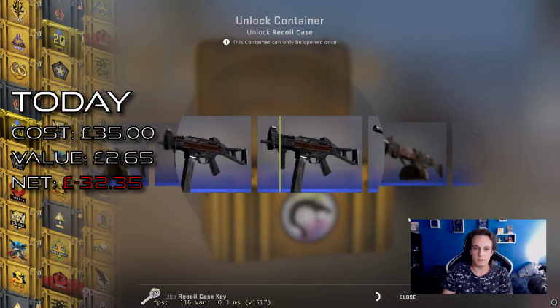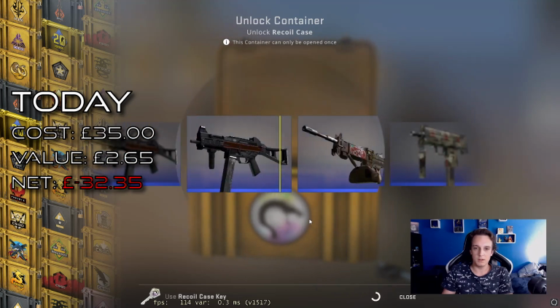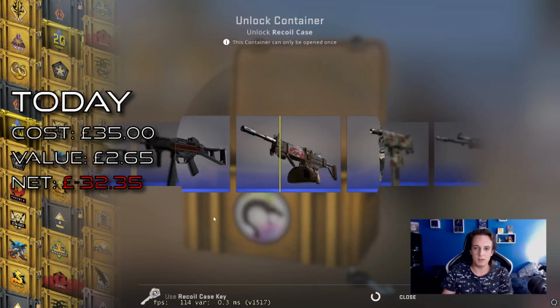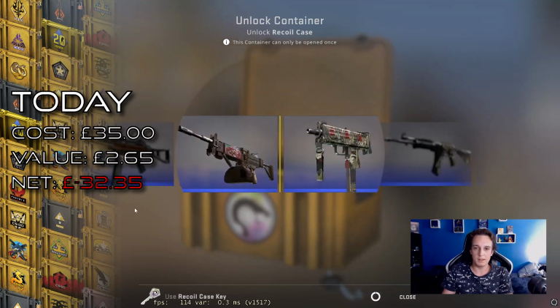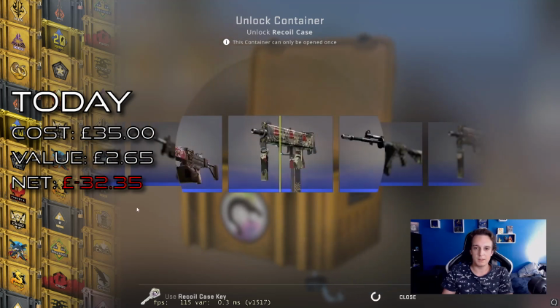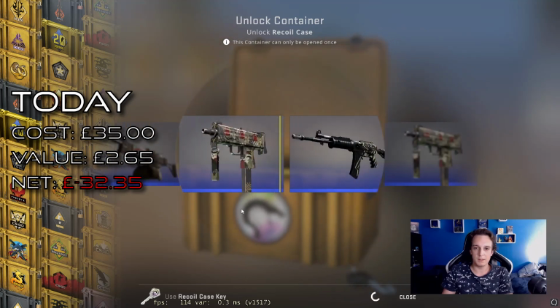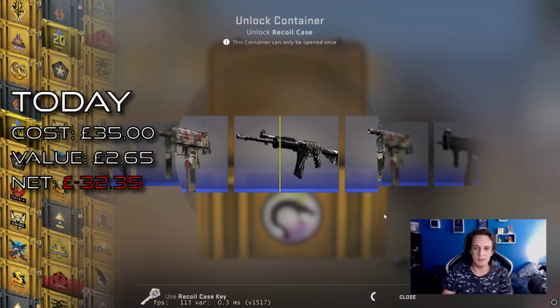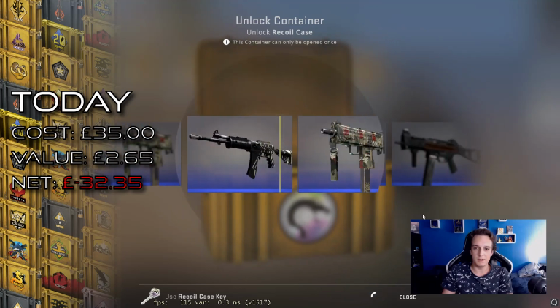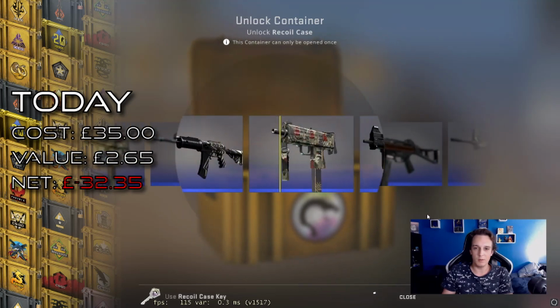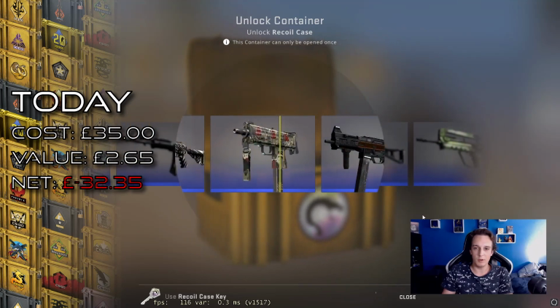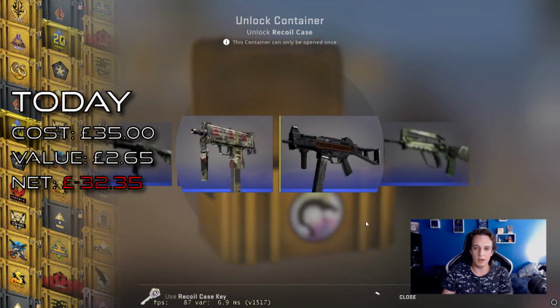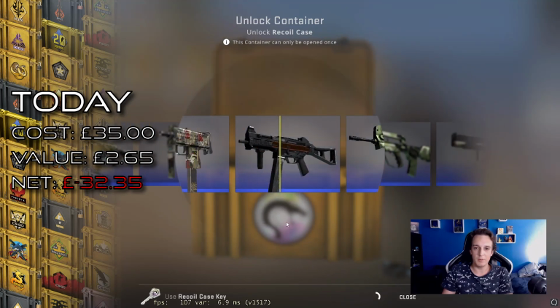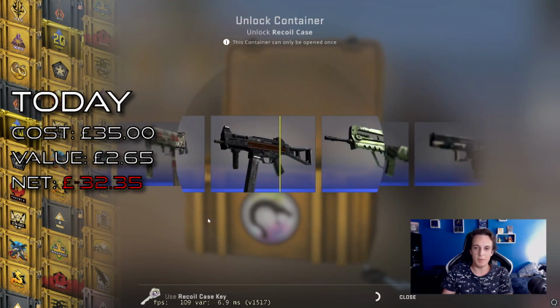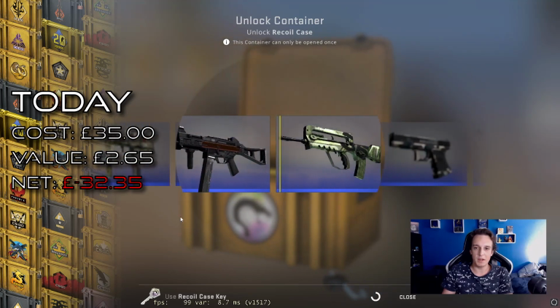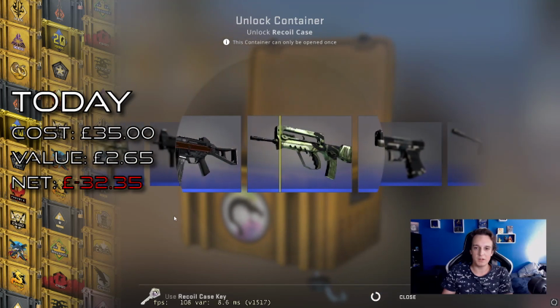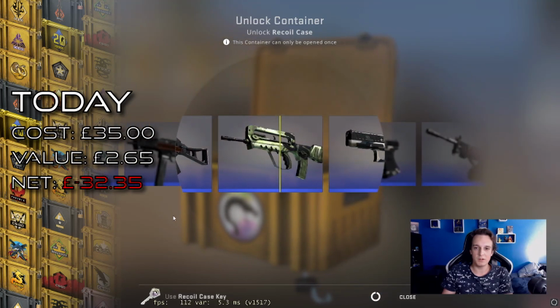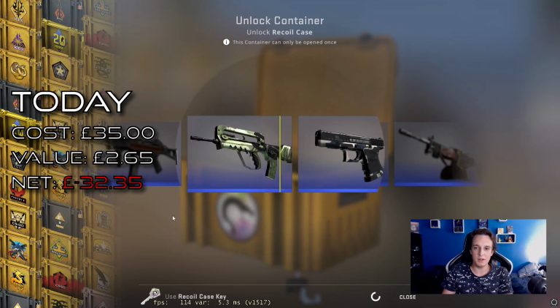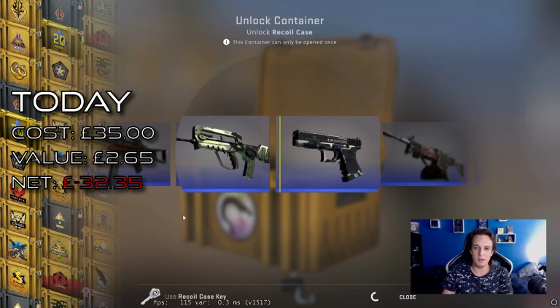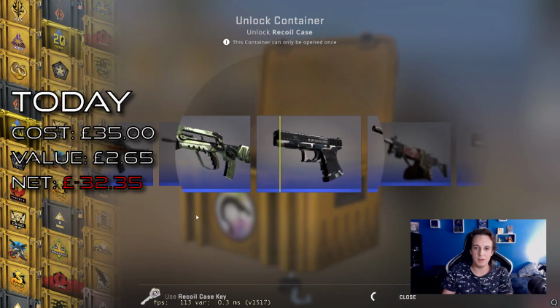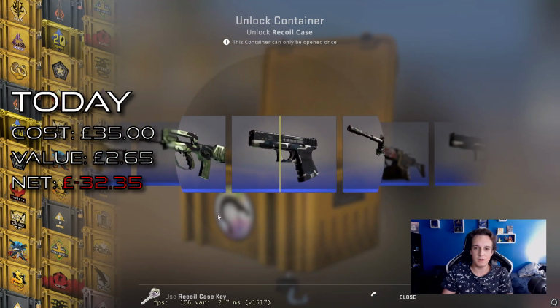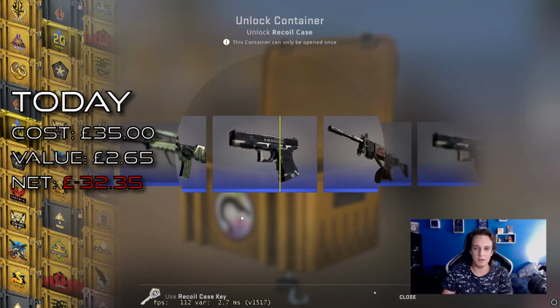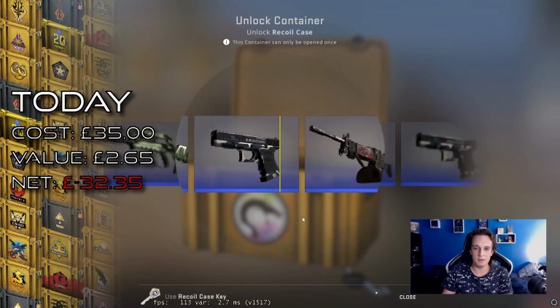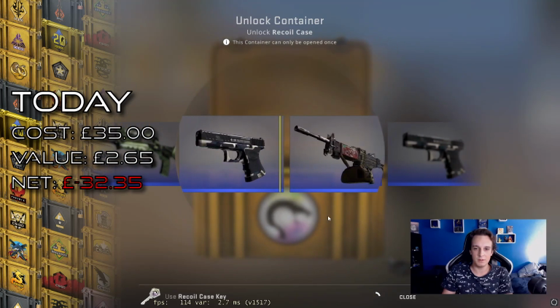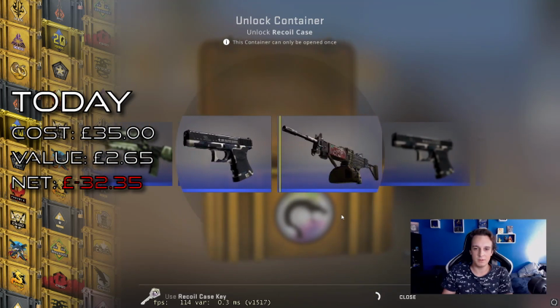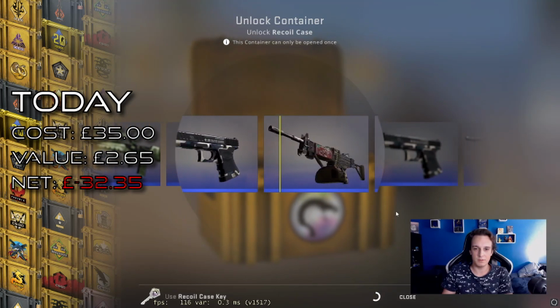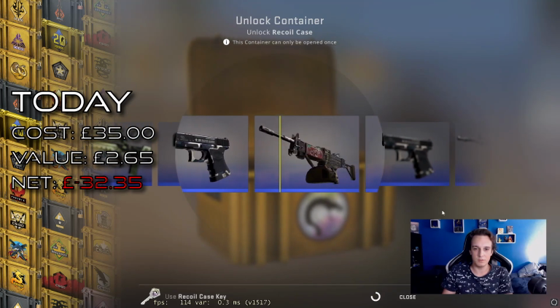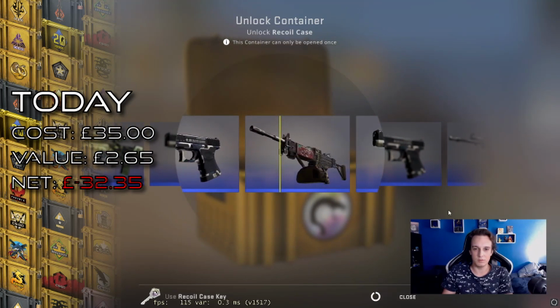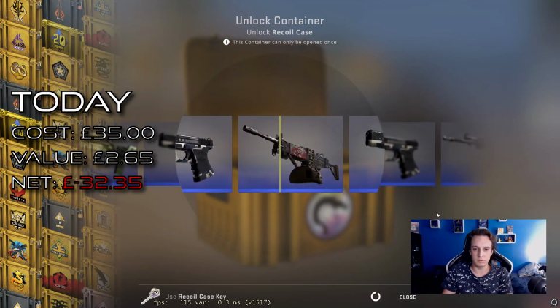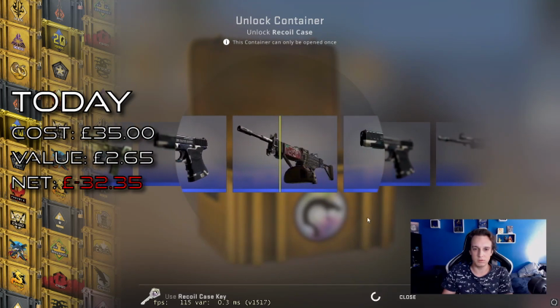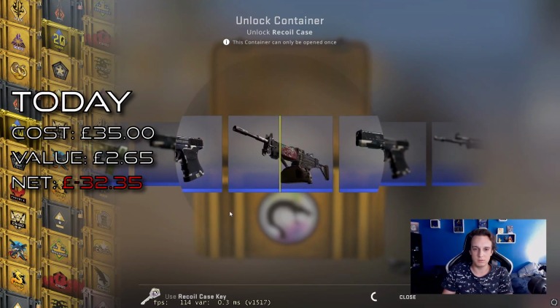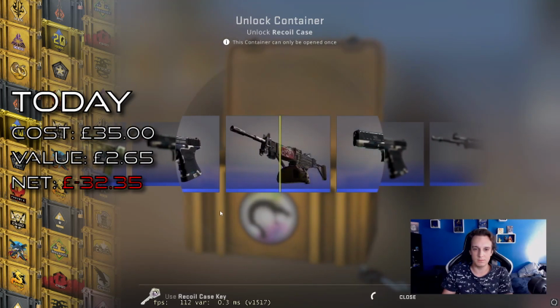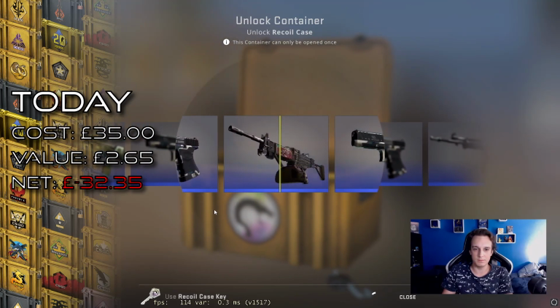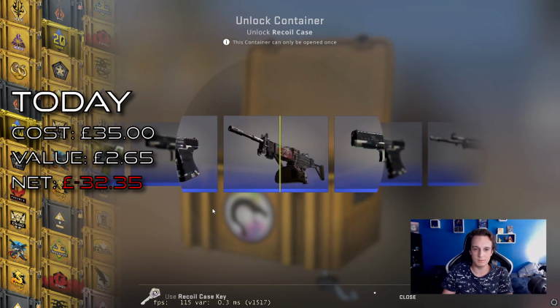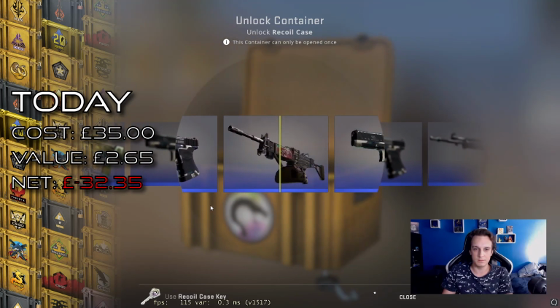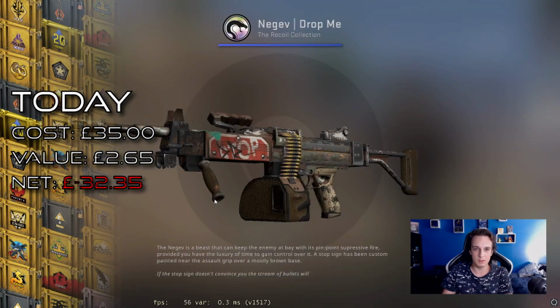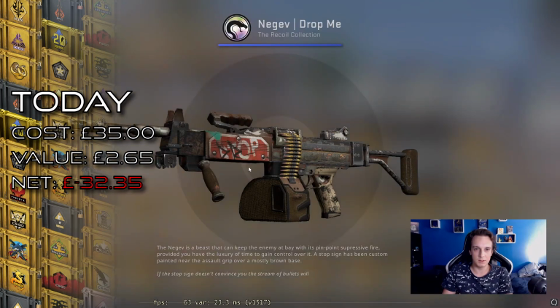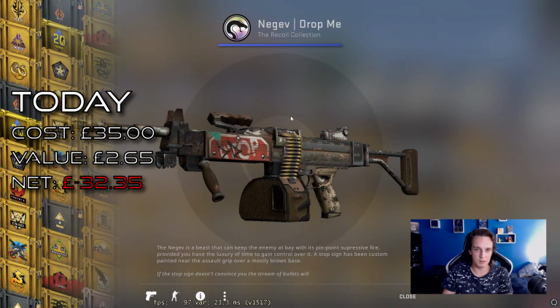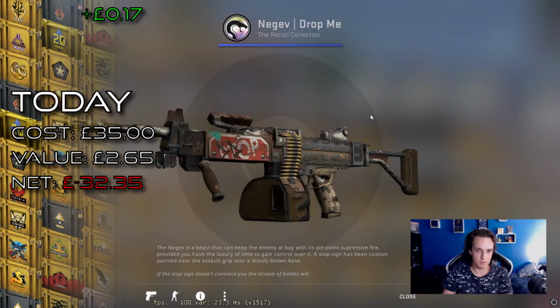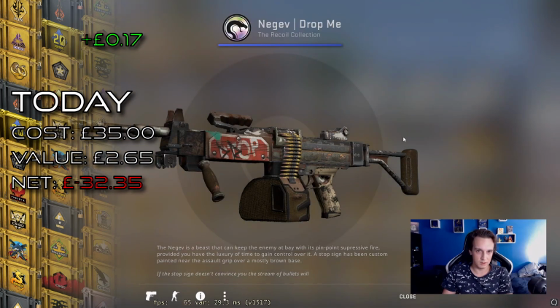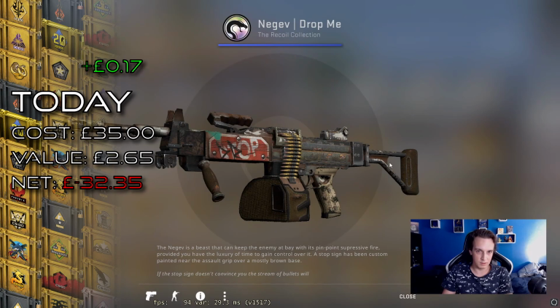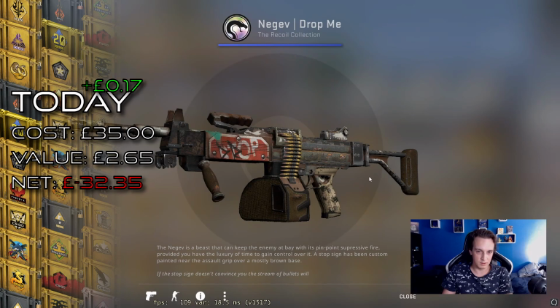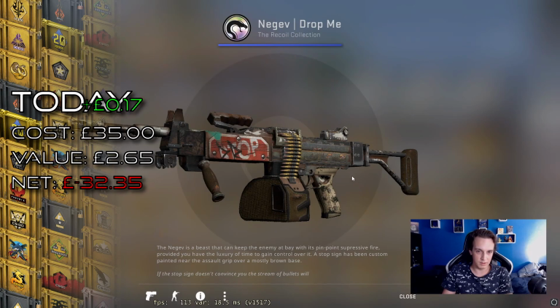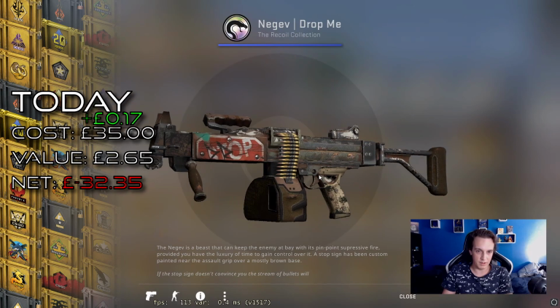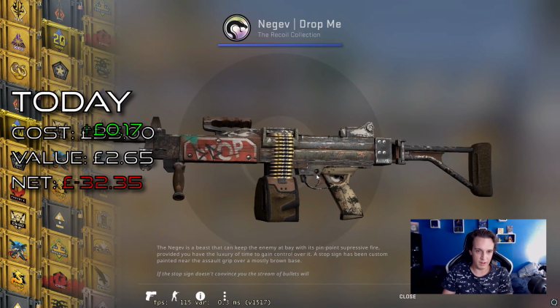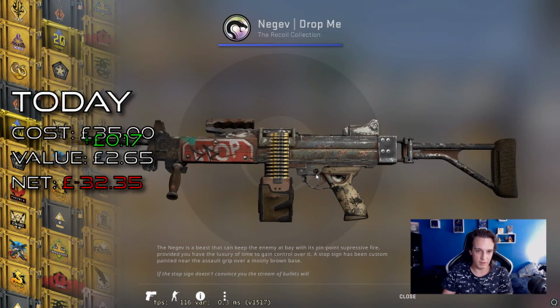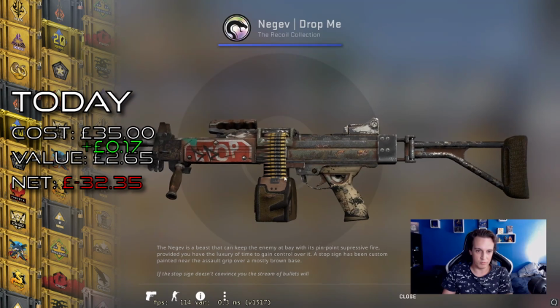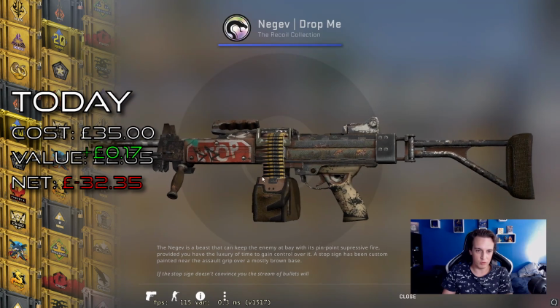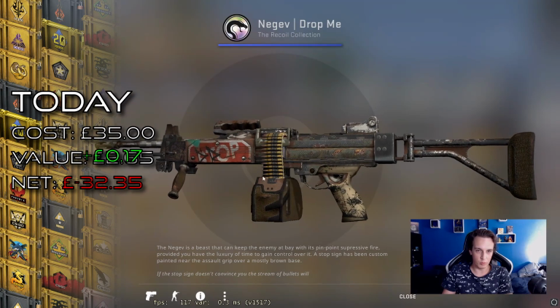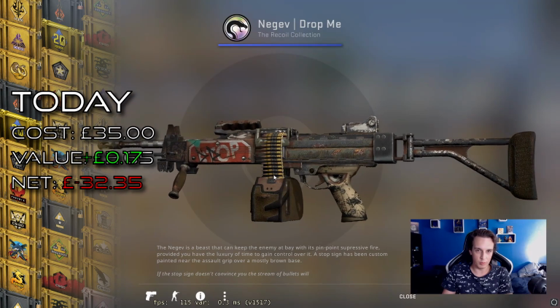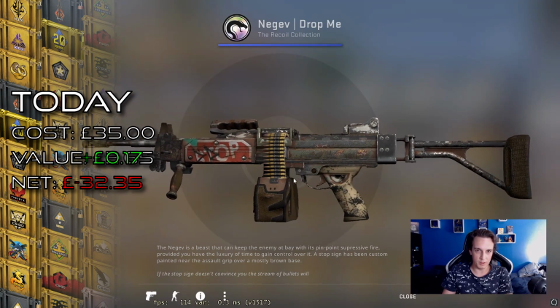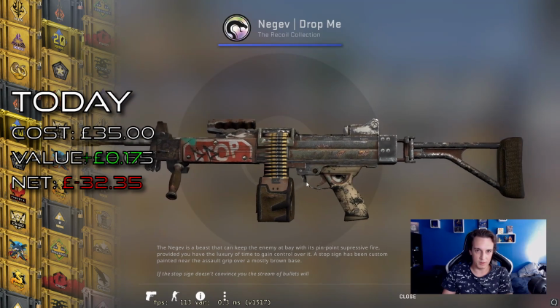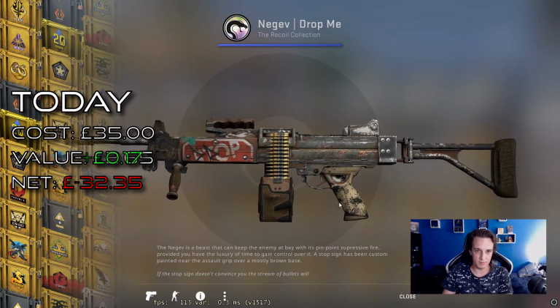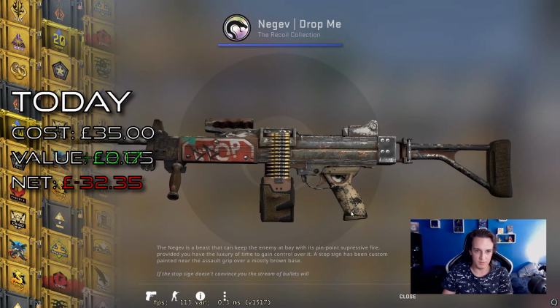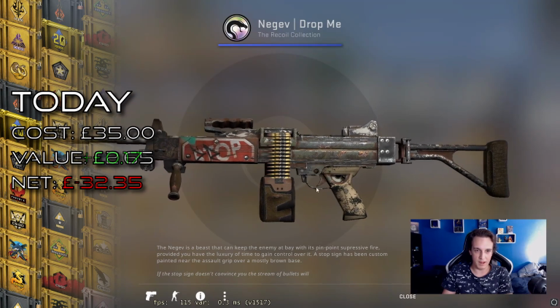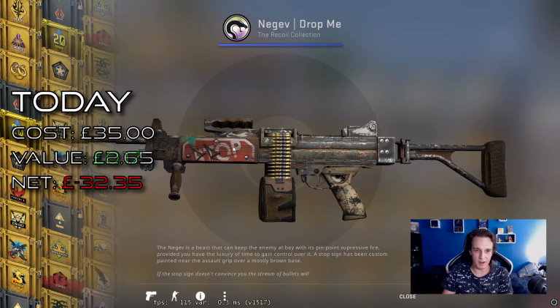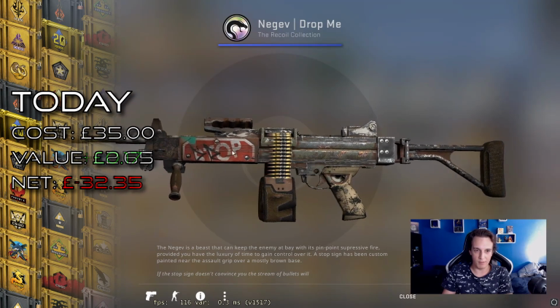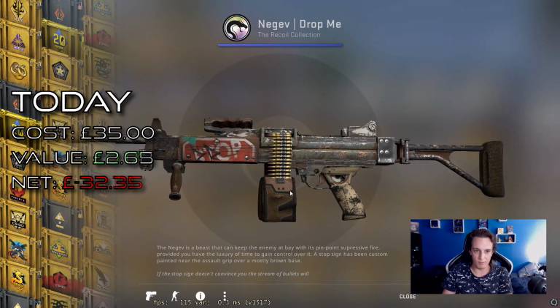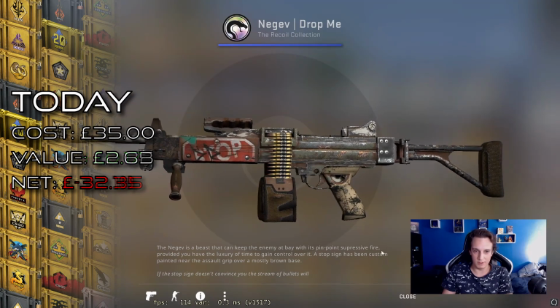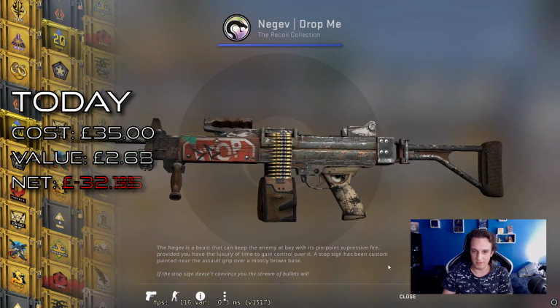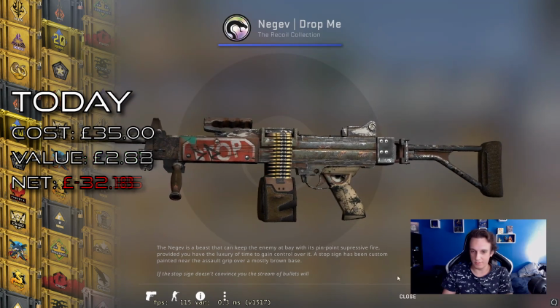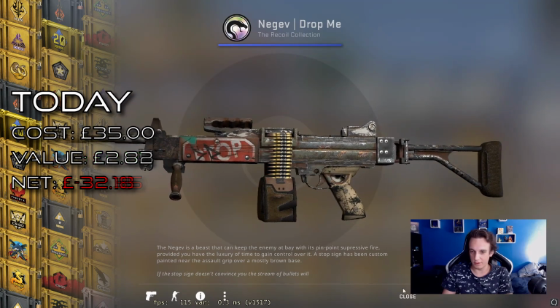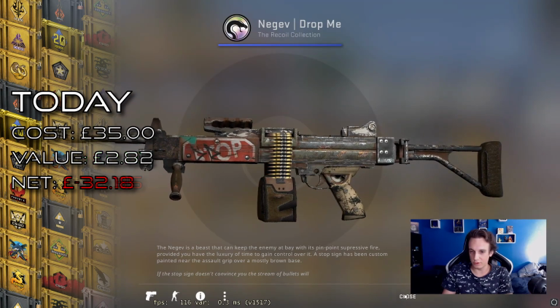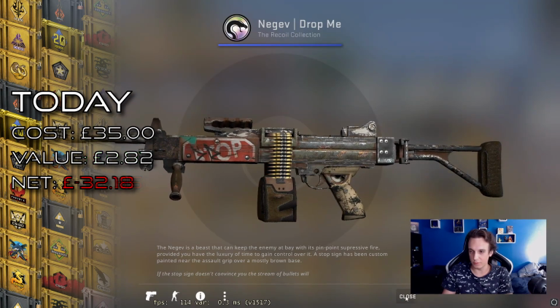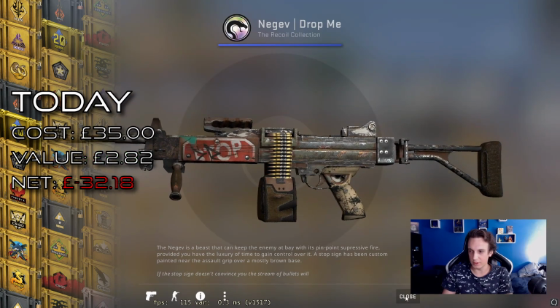Let's see, come on, any pinks today? Negev dropped — yeah, I would definitely drop that.